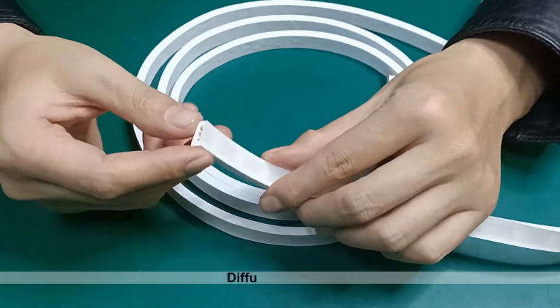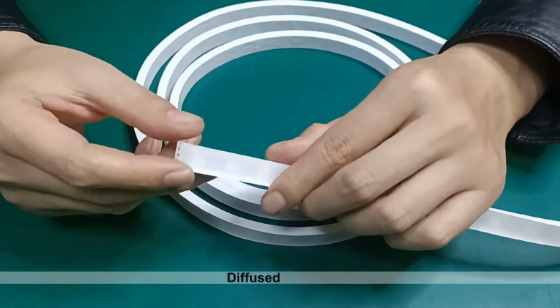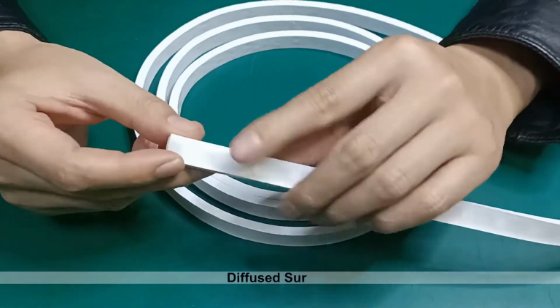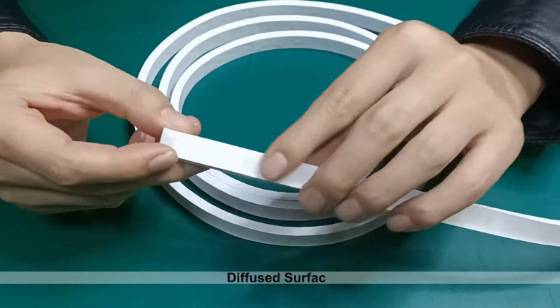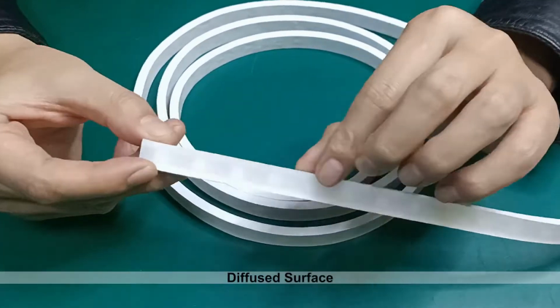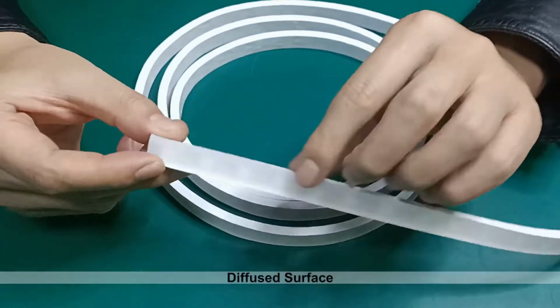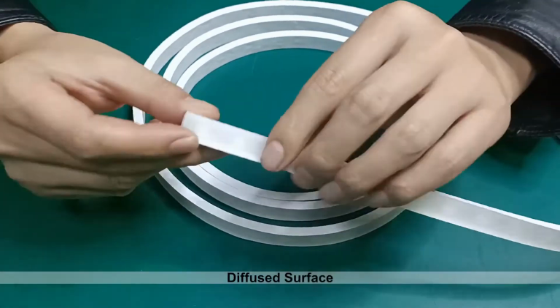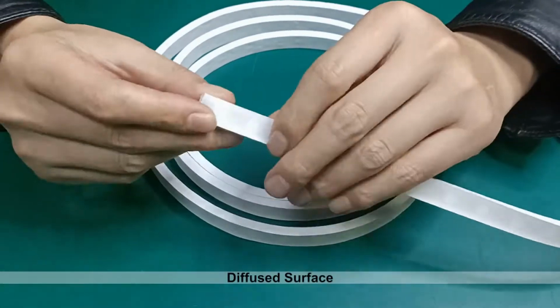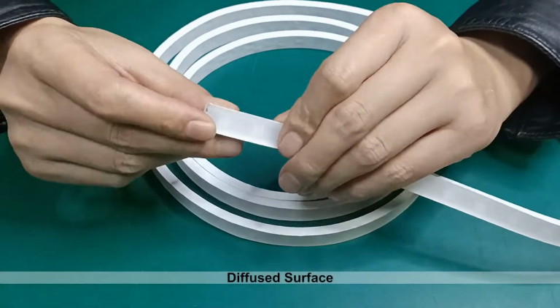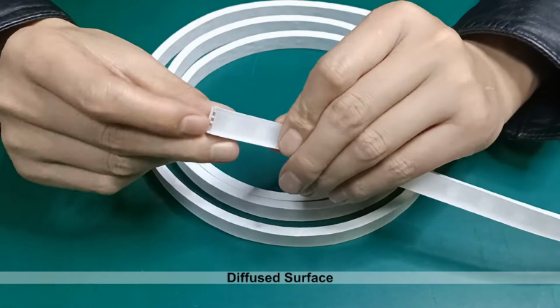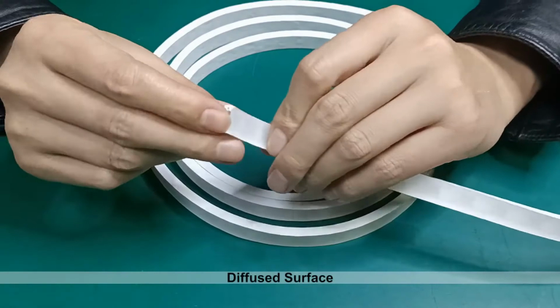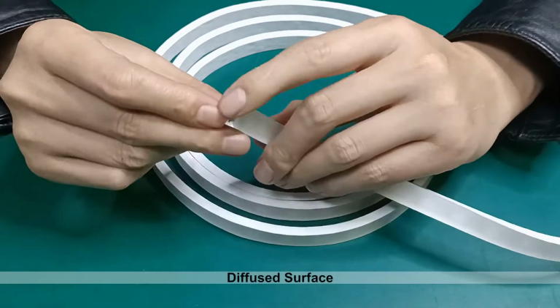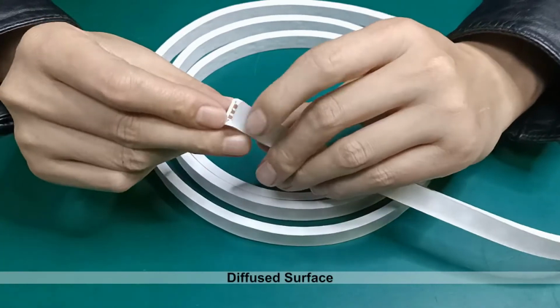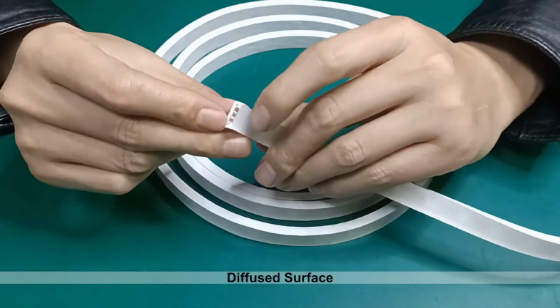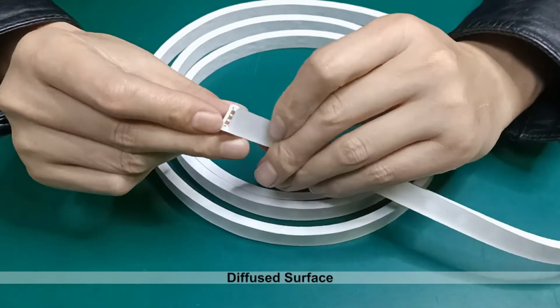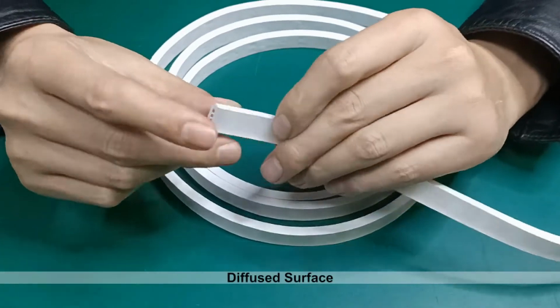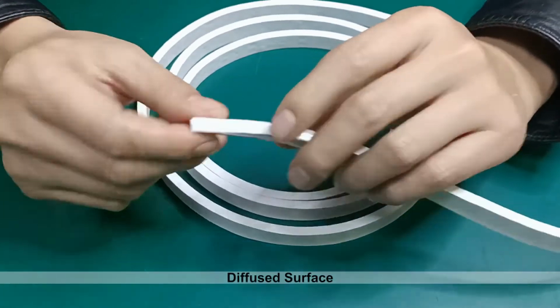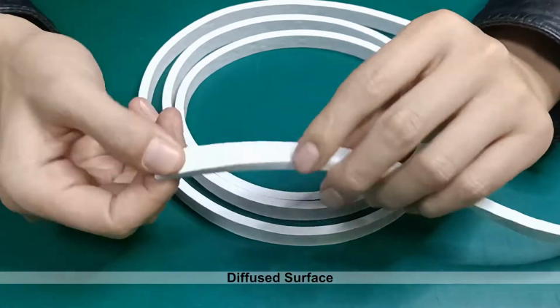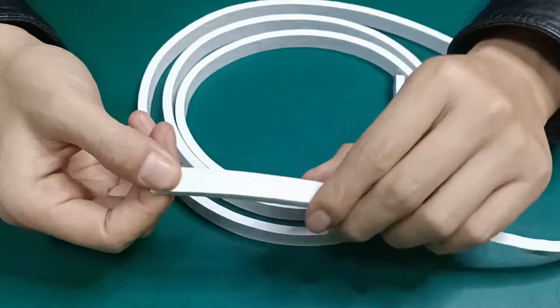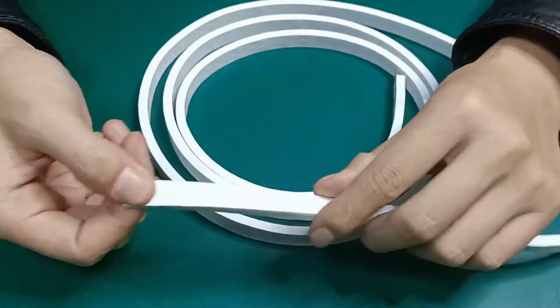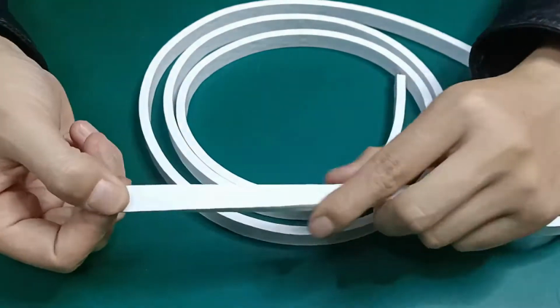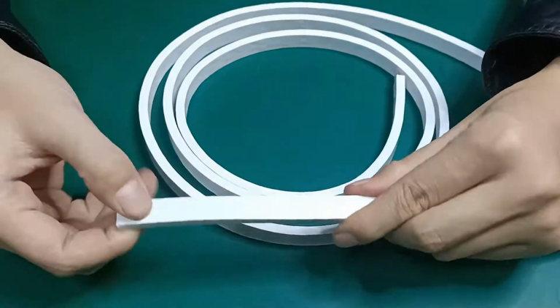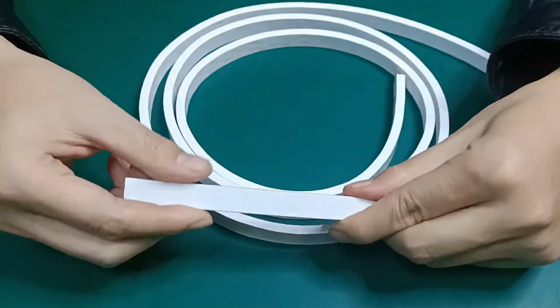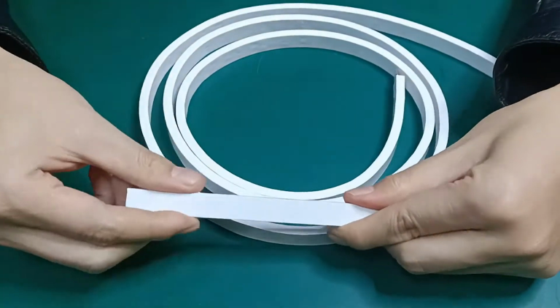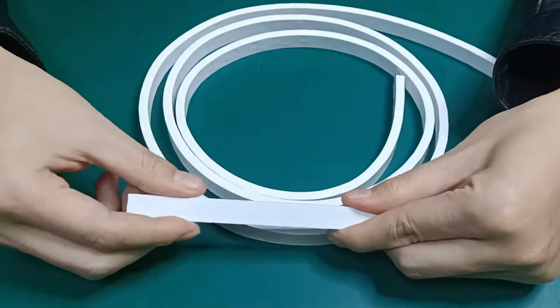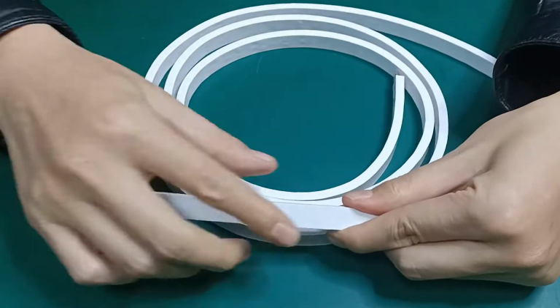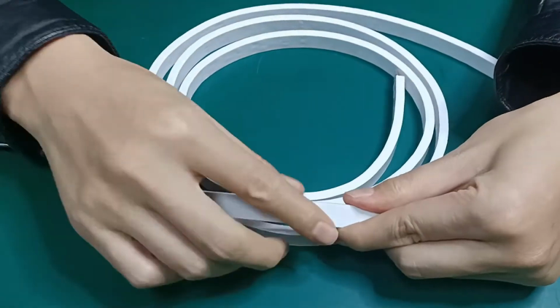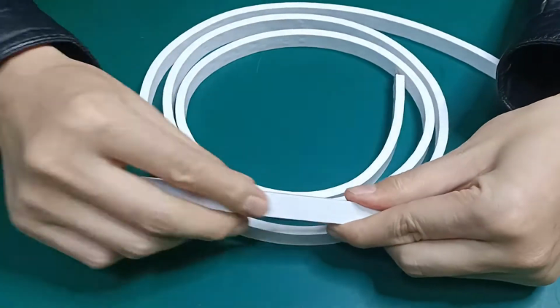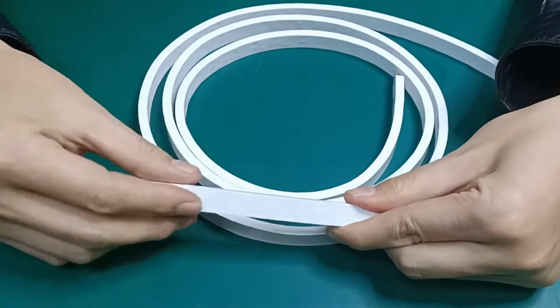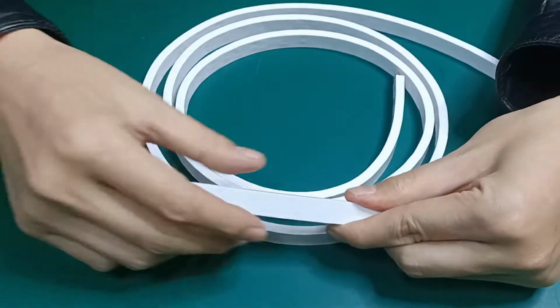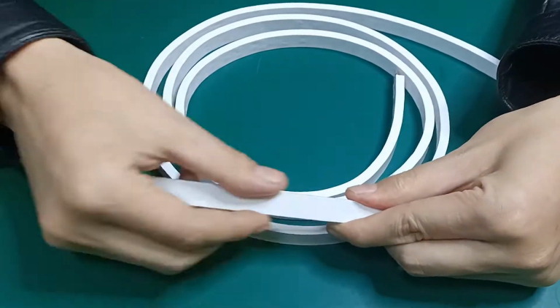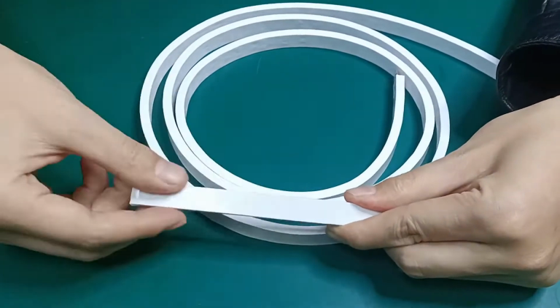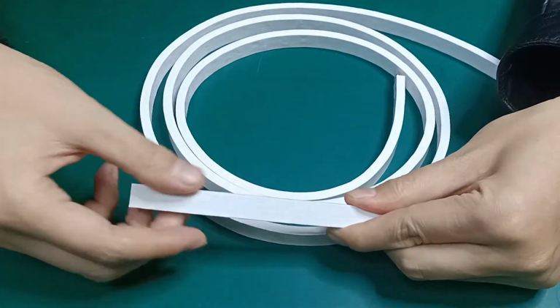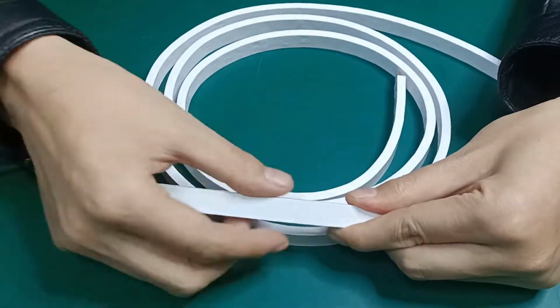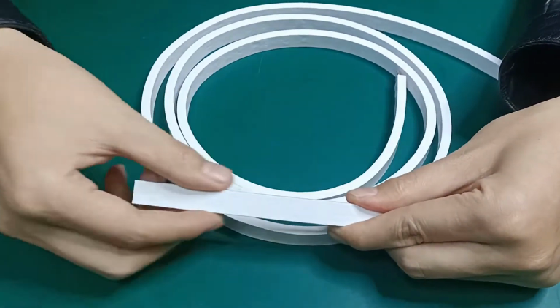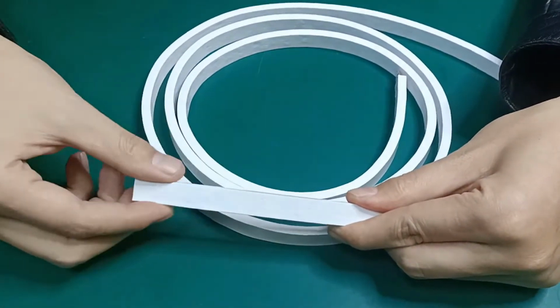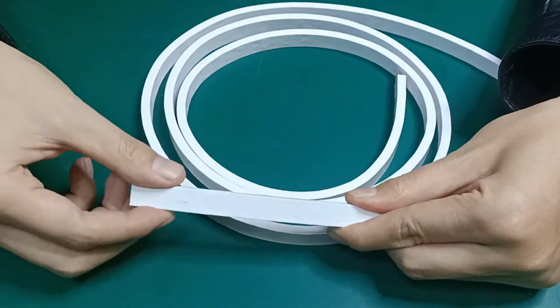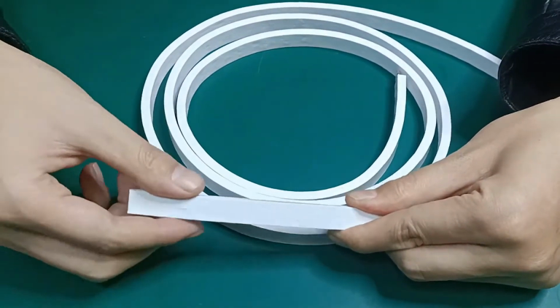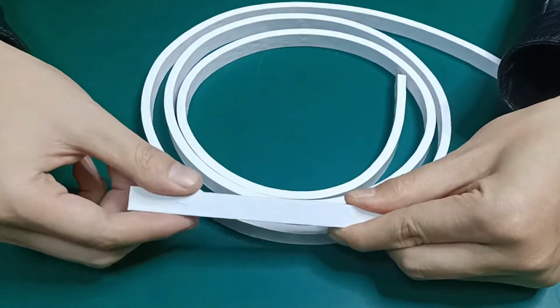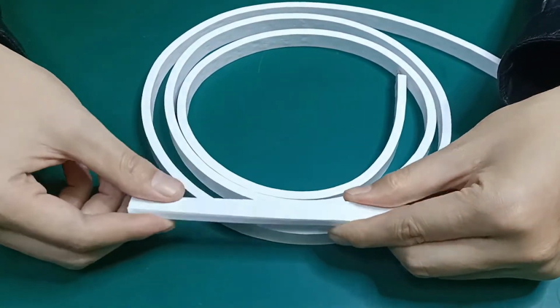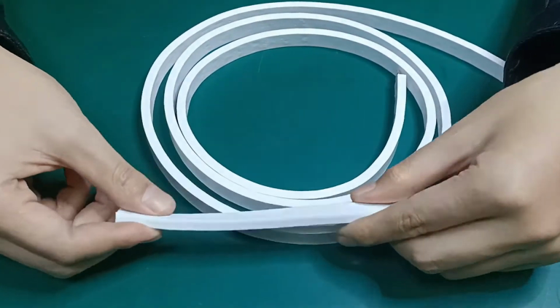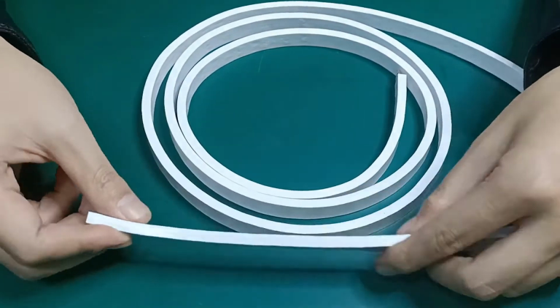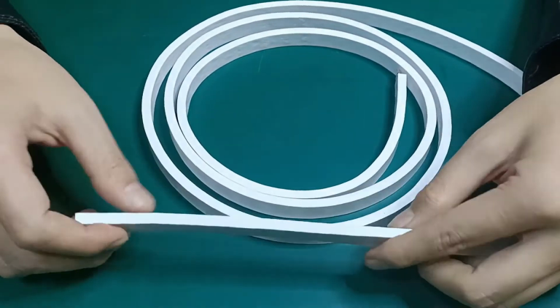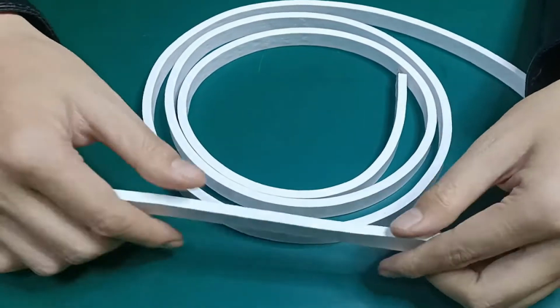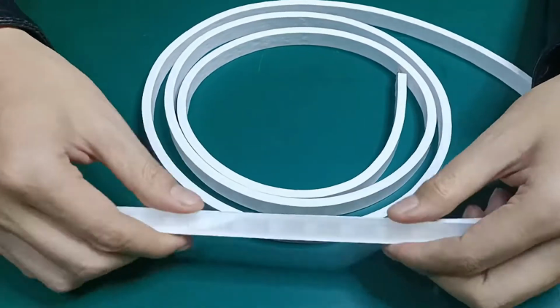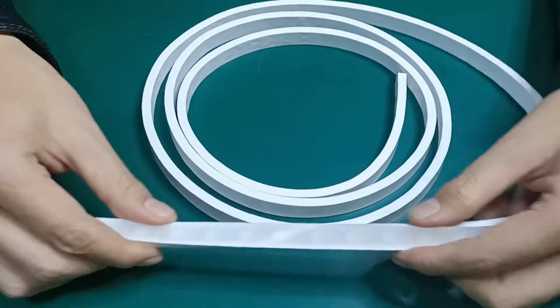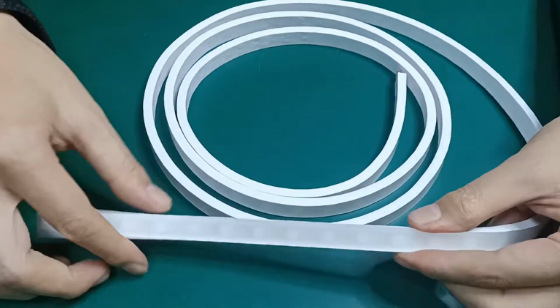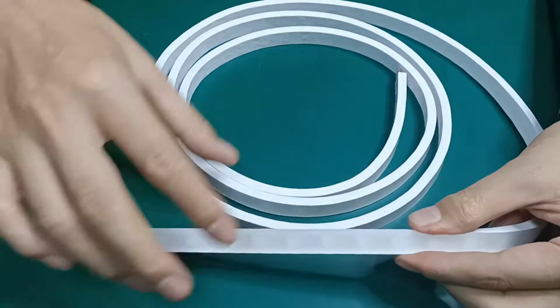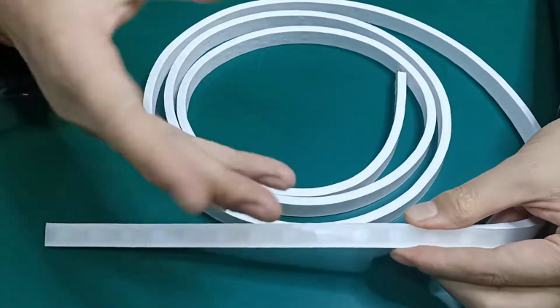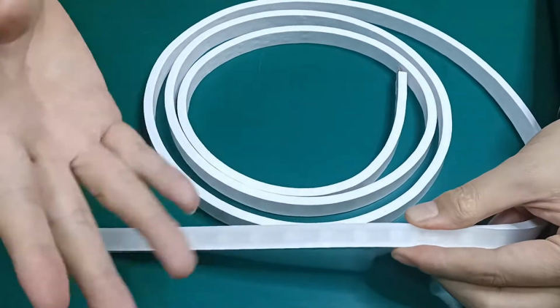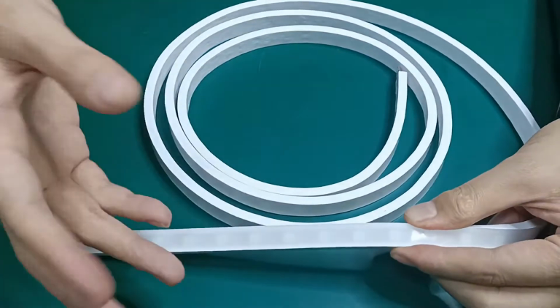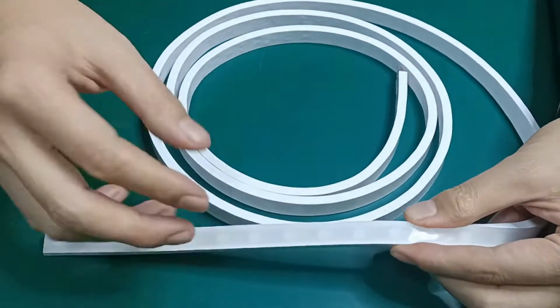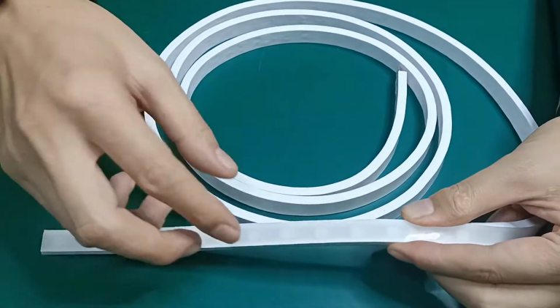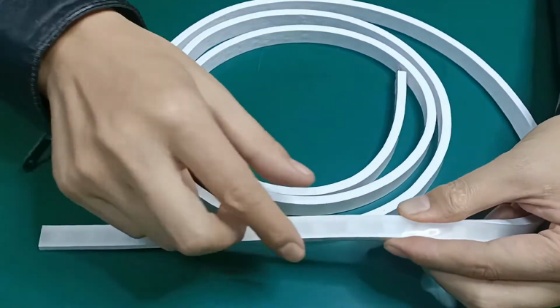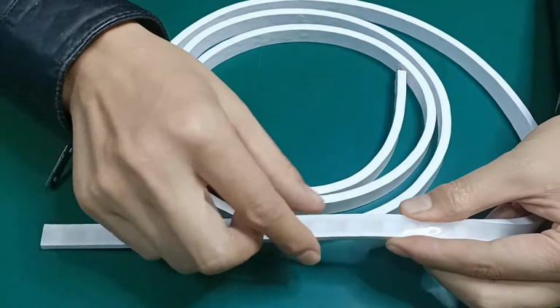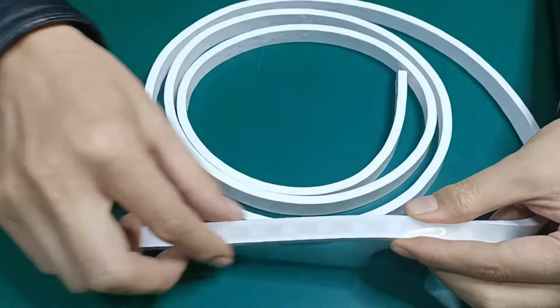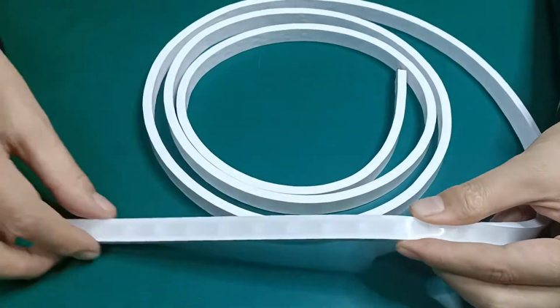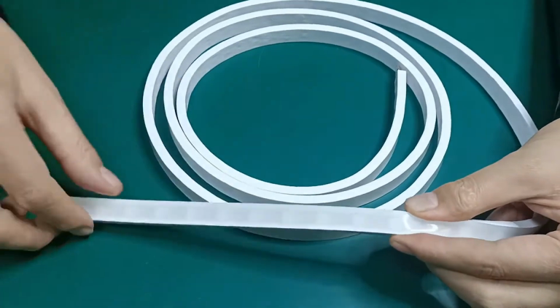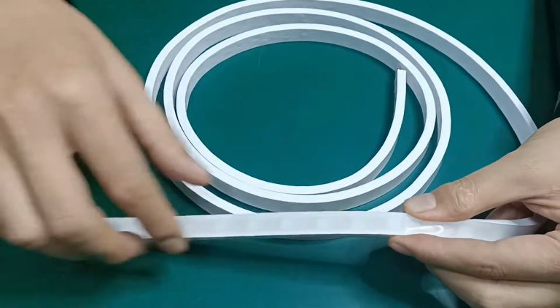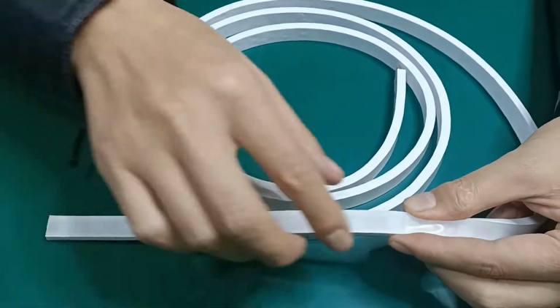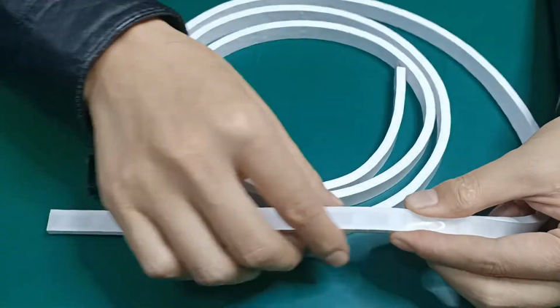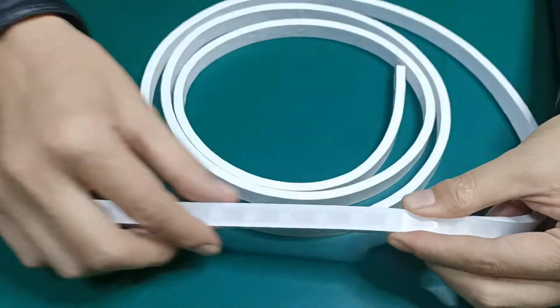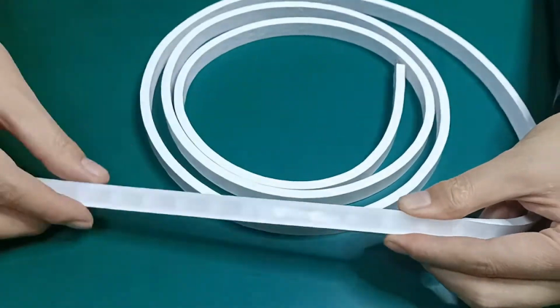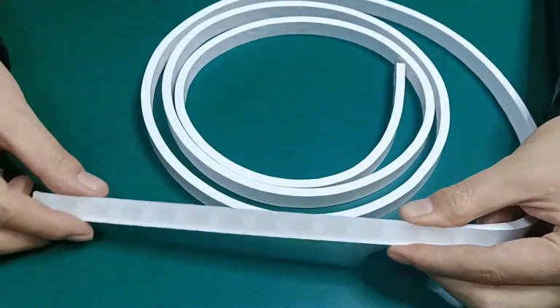On the top side it's a diffusion, on the back side it's silicone and white color. So it makes the lighting very beautiful and smooth.